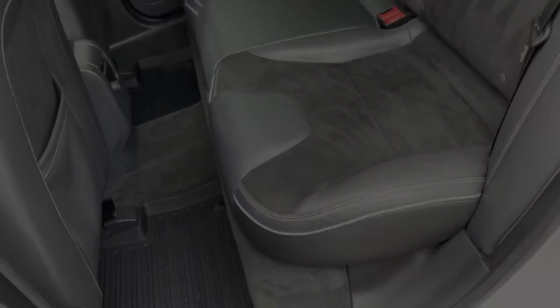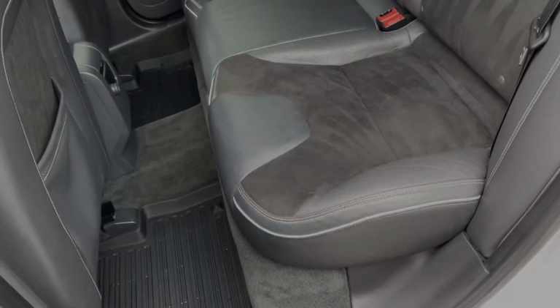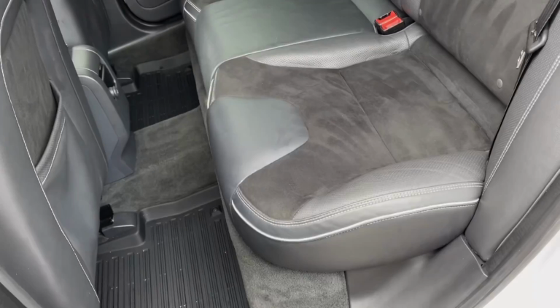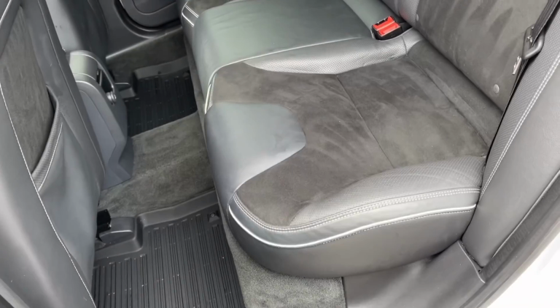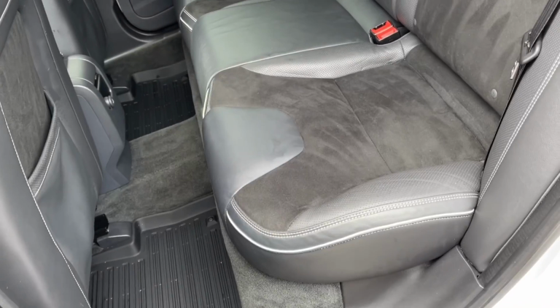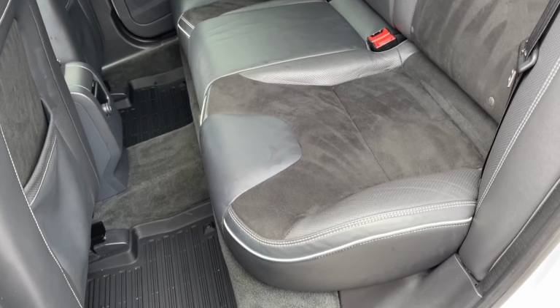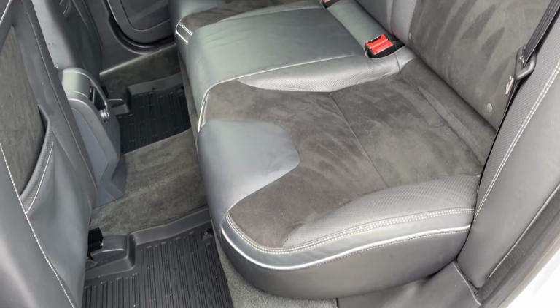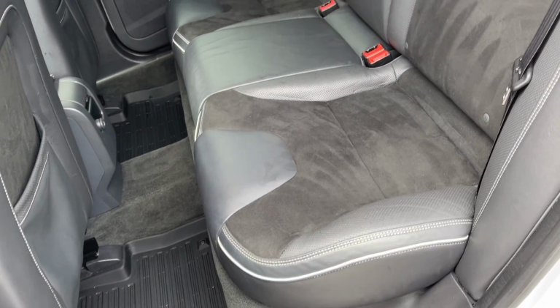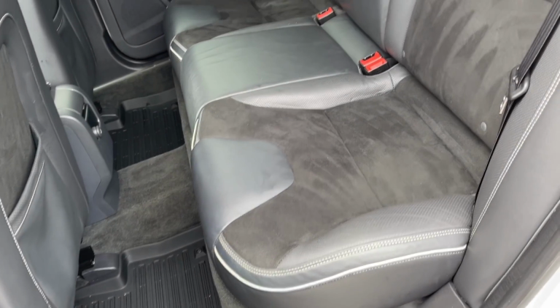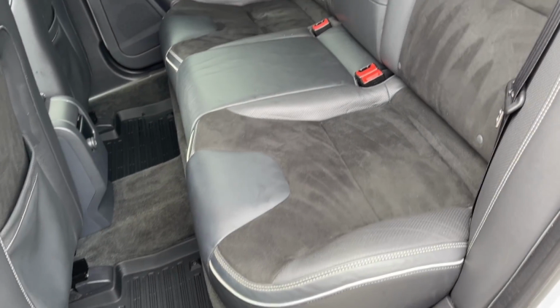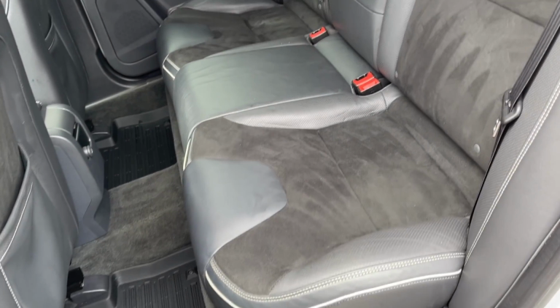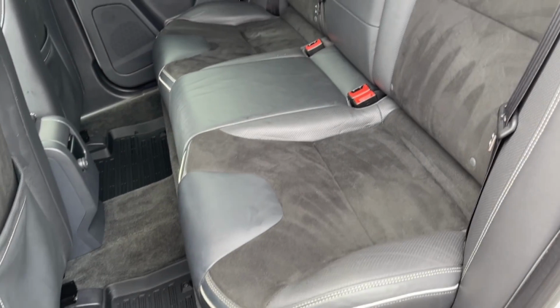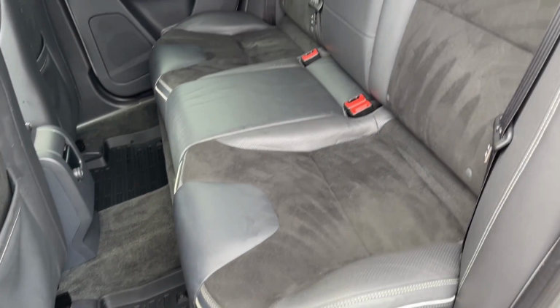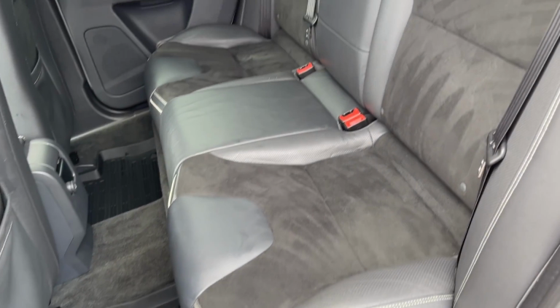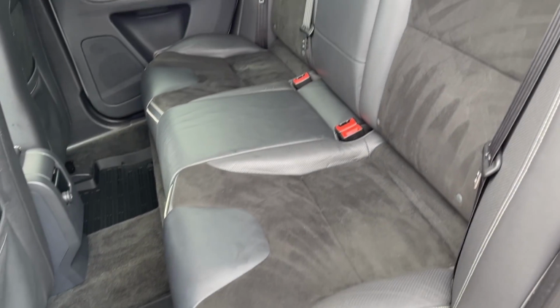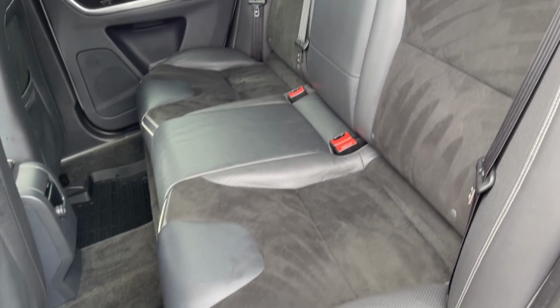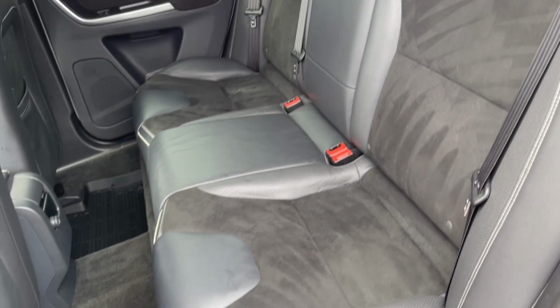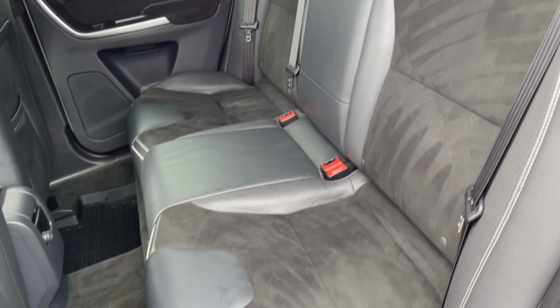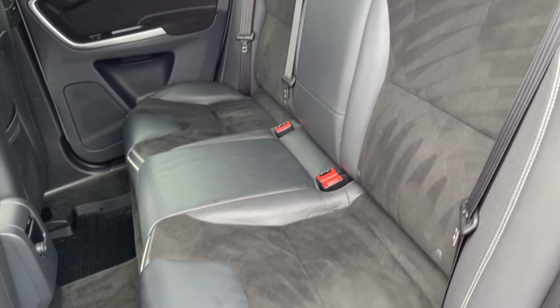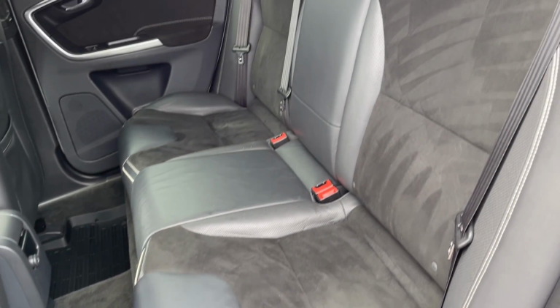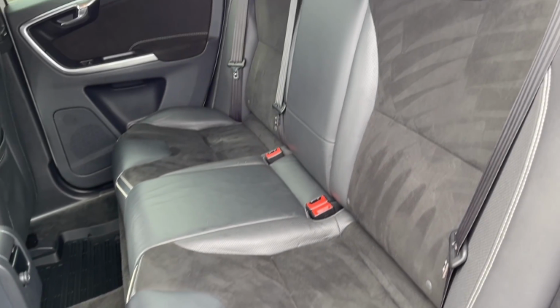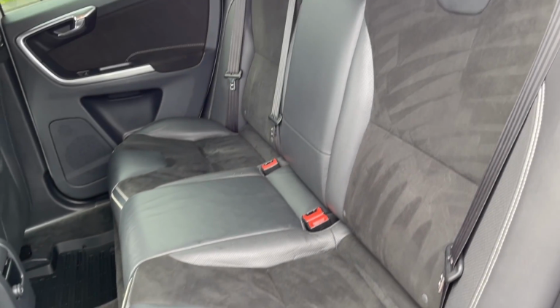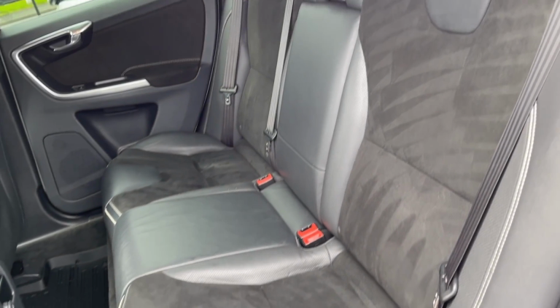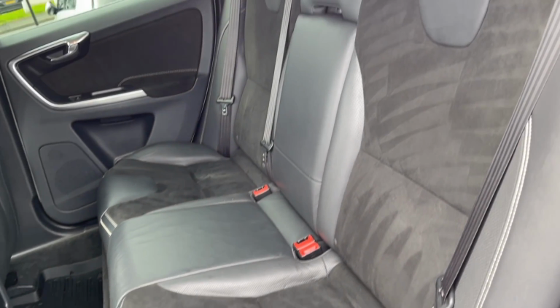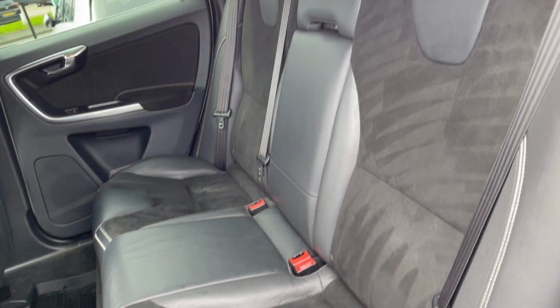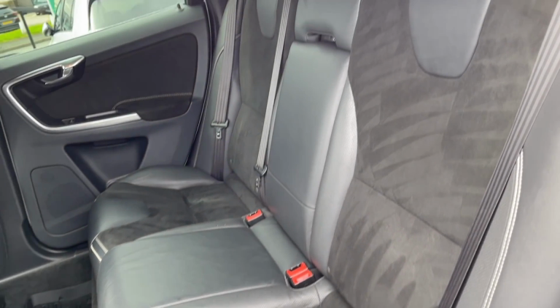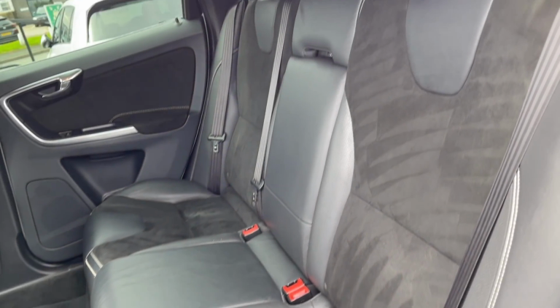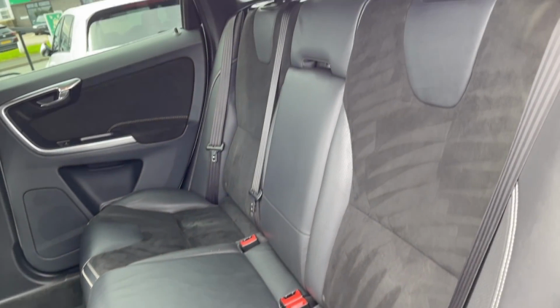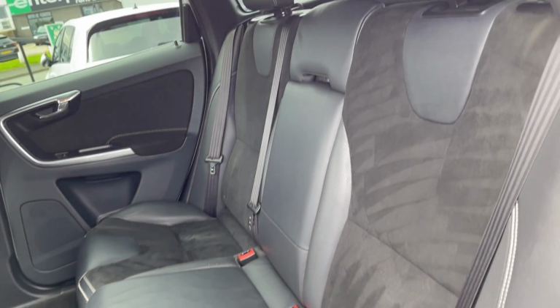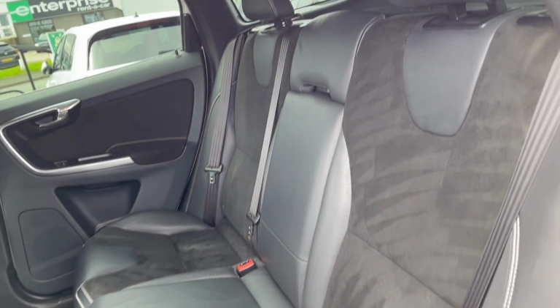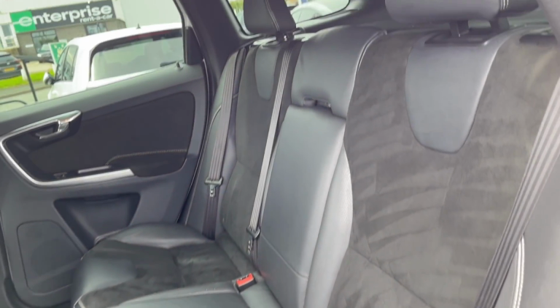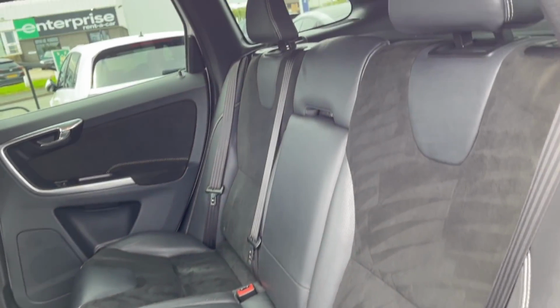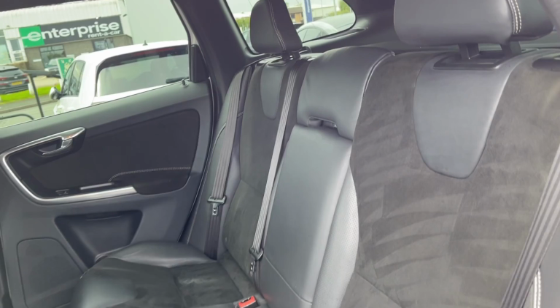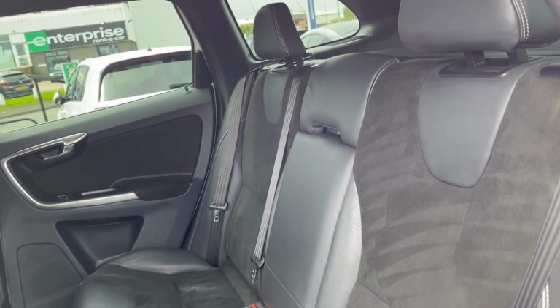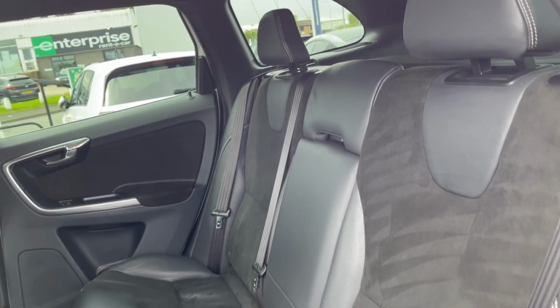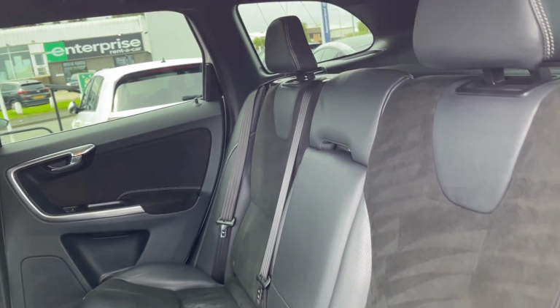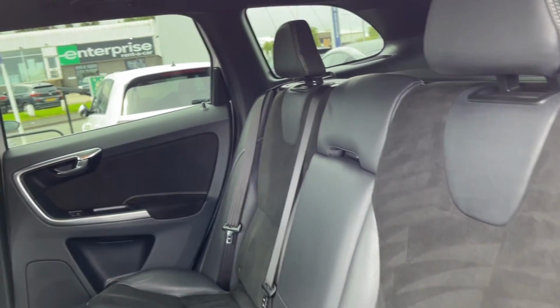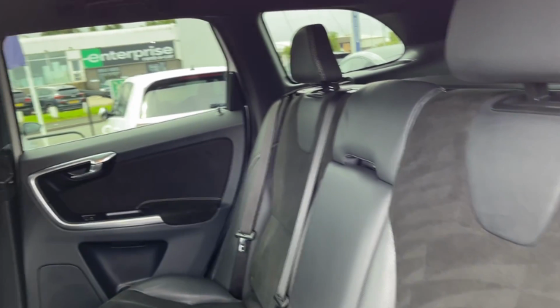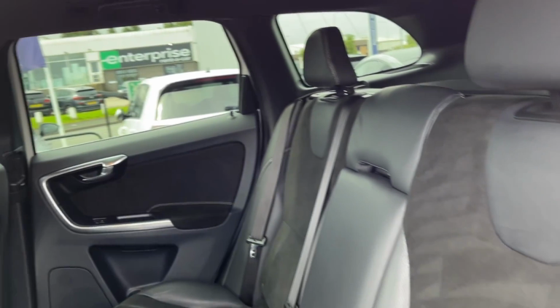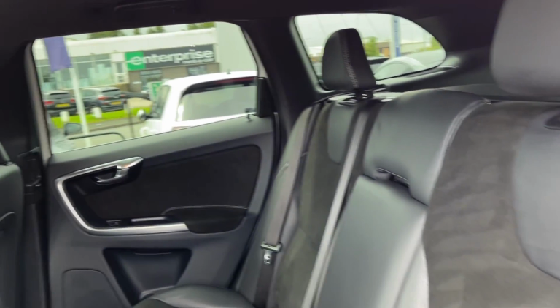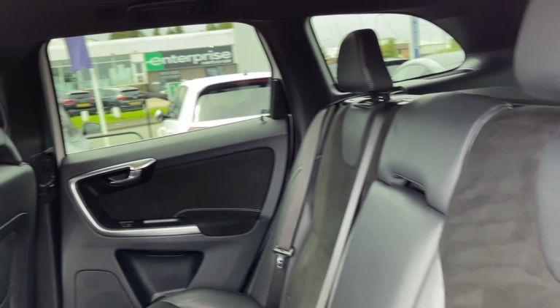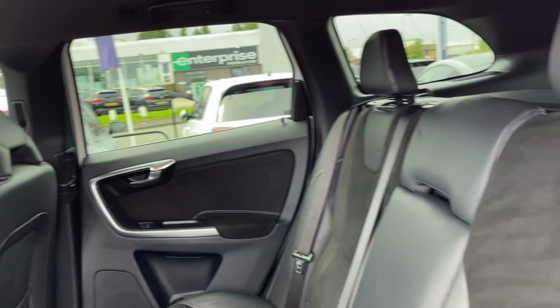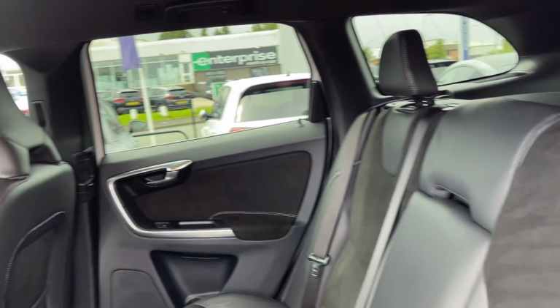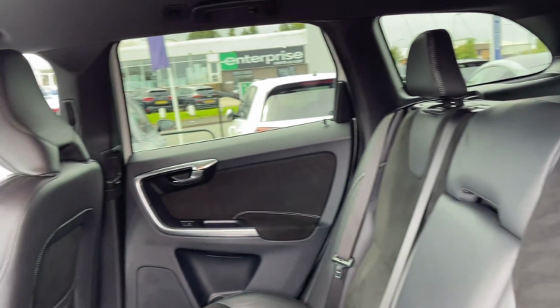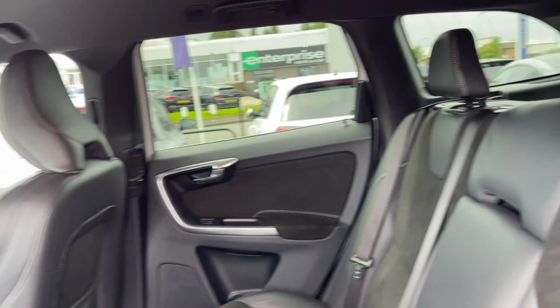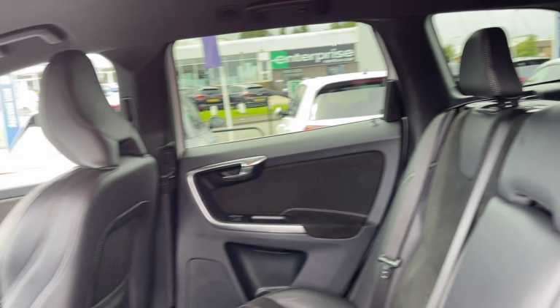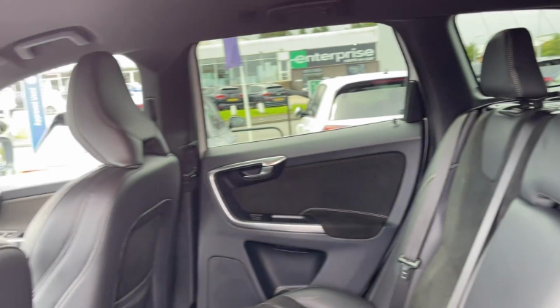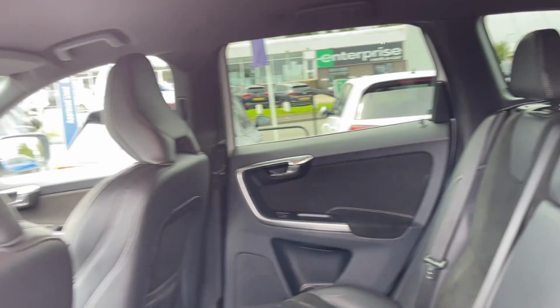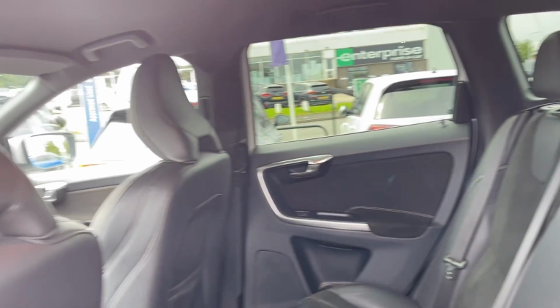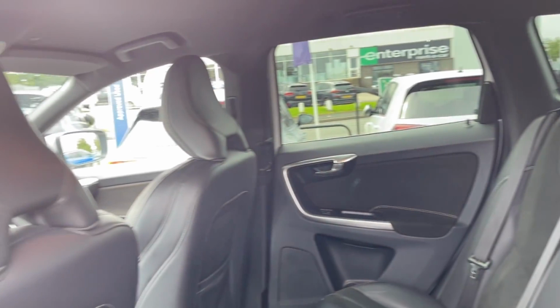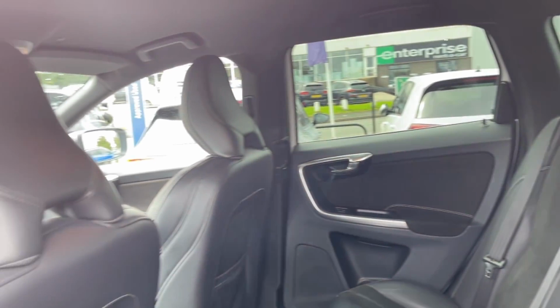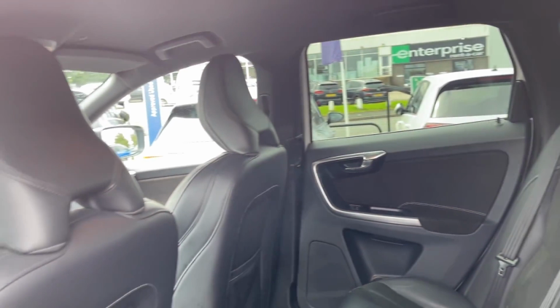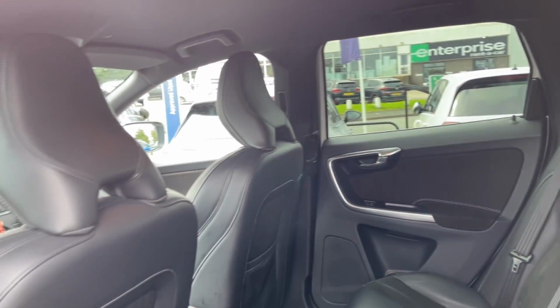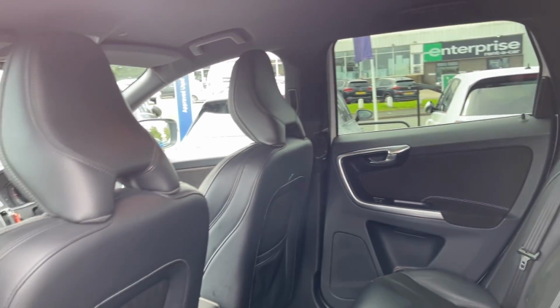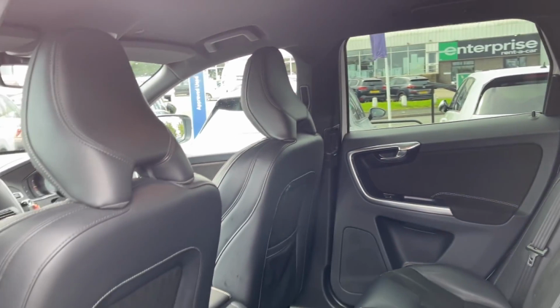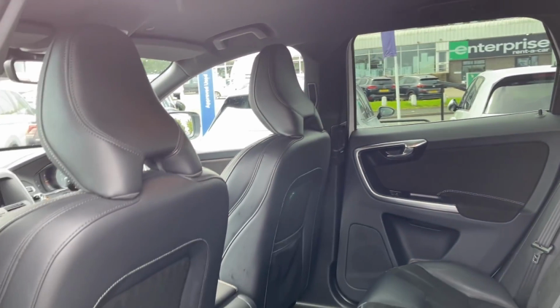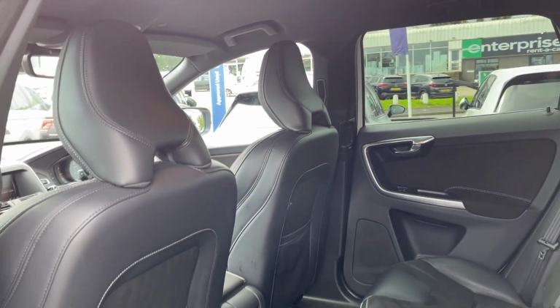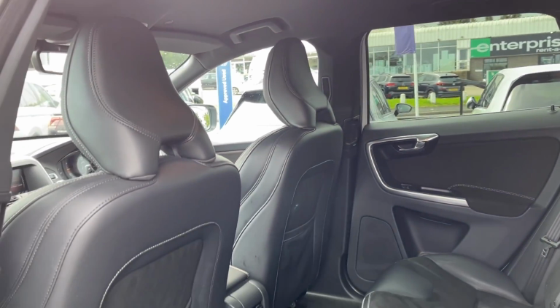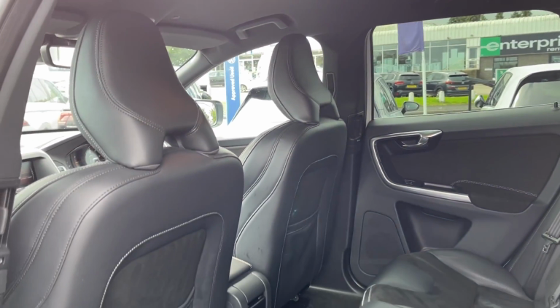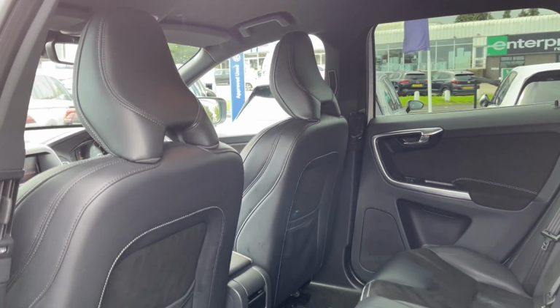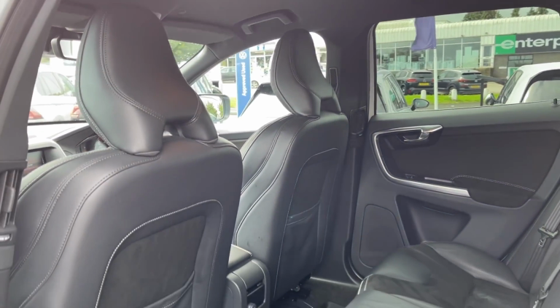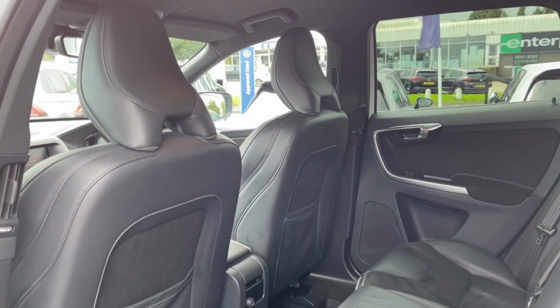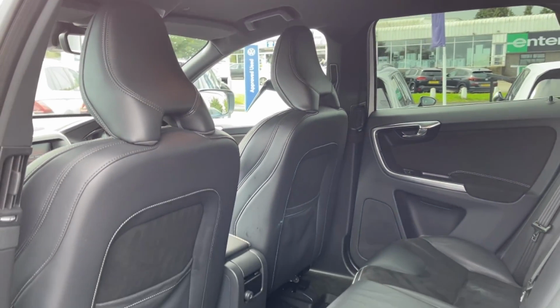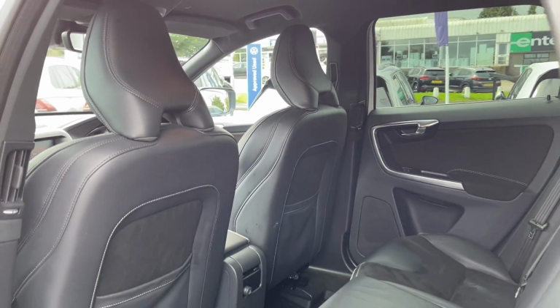Into the rear seats, you can see you've got the part suede, part leather upholstery. You do have ISOFIX points available on the outer rear seats if you need them.